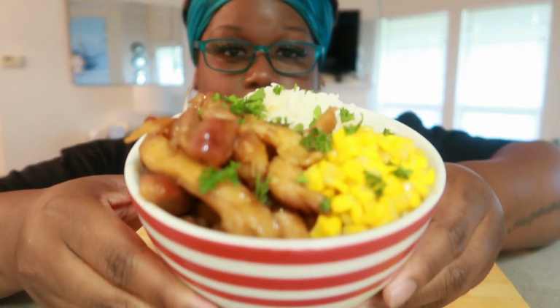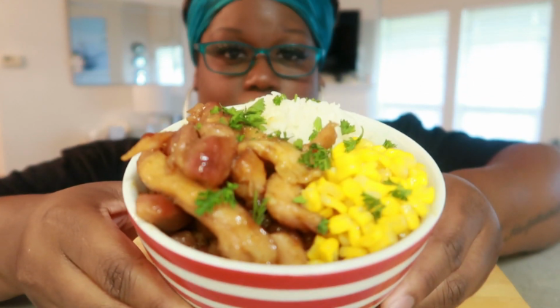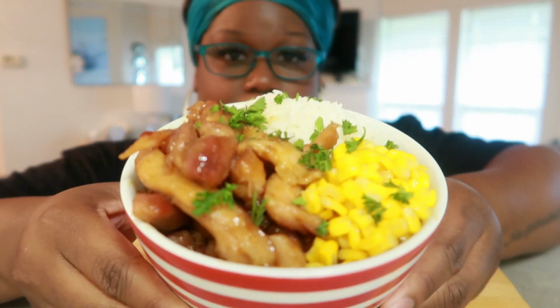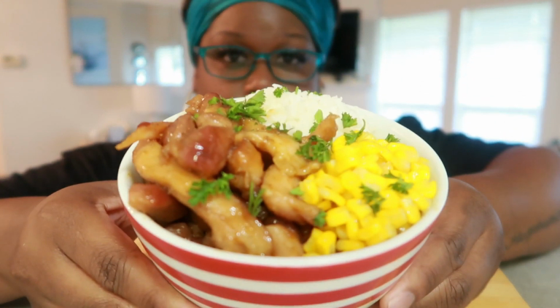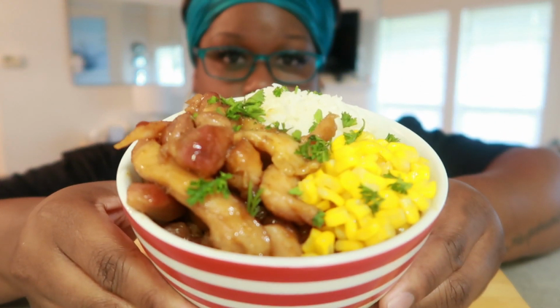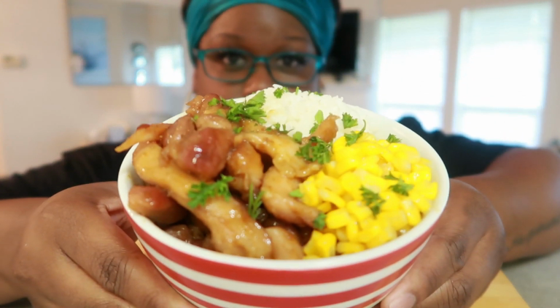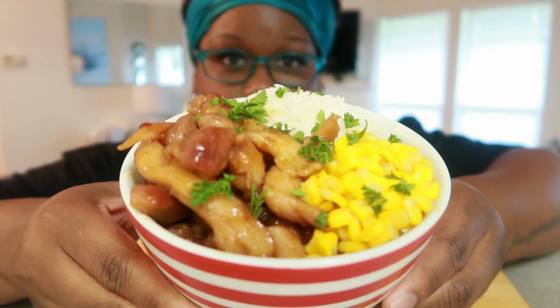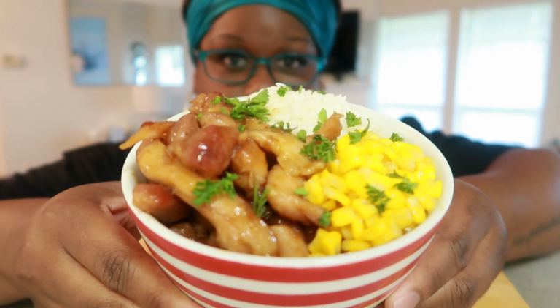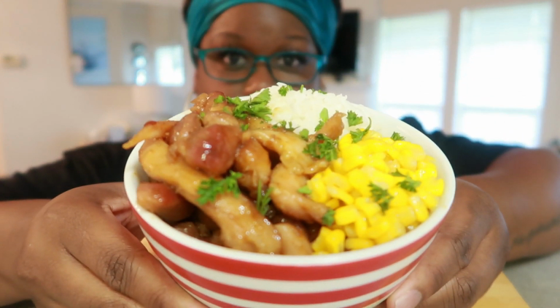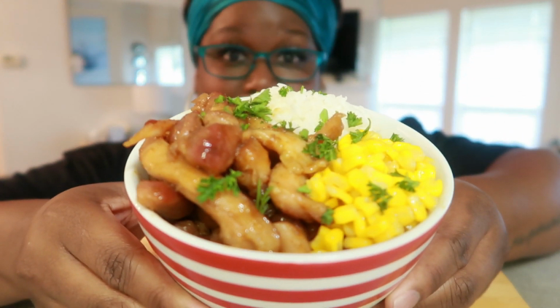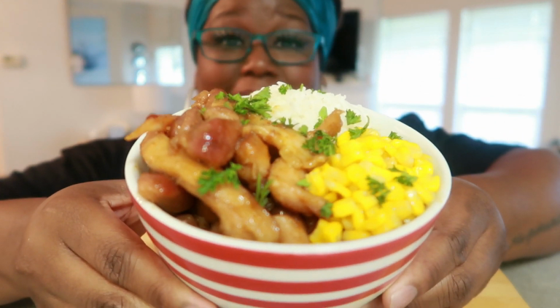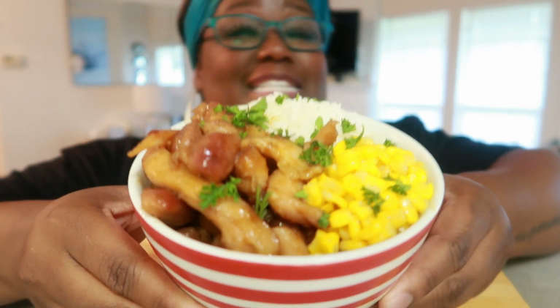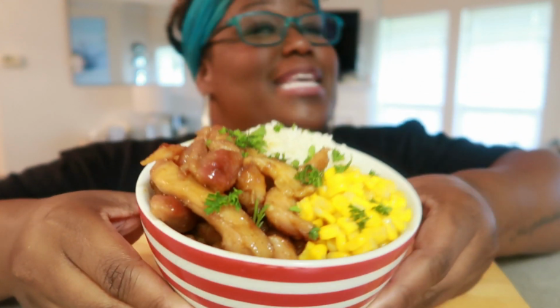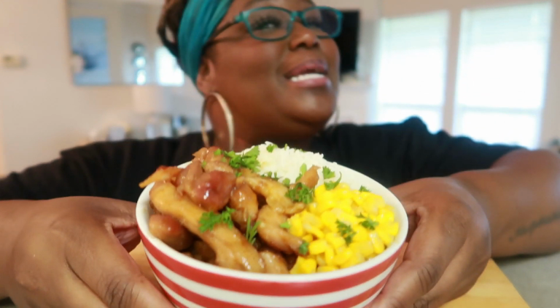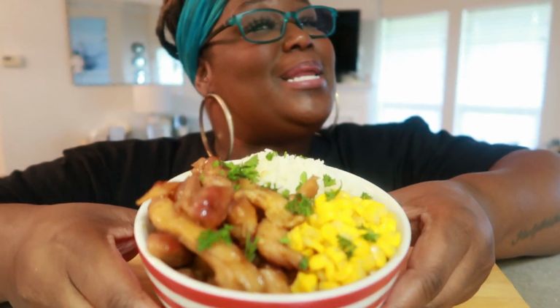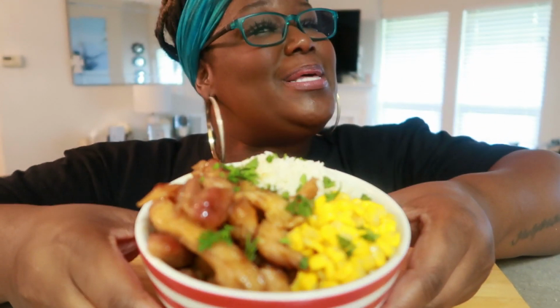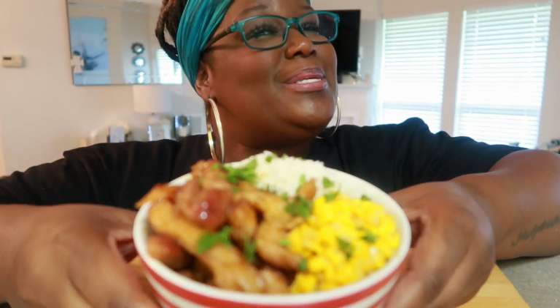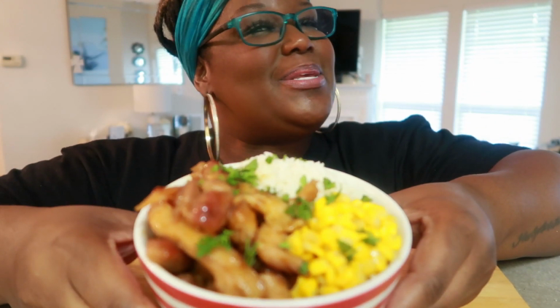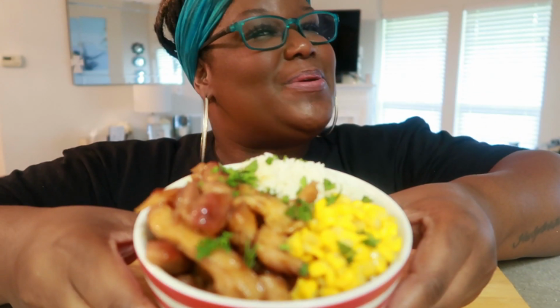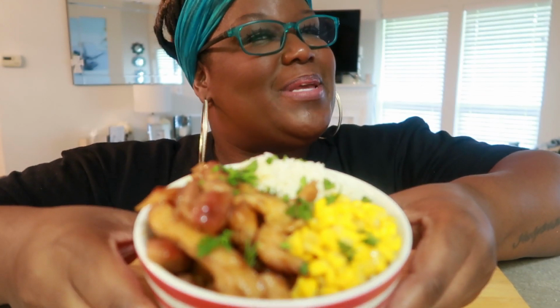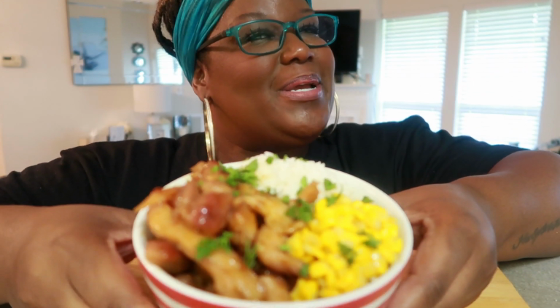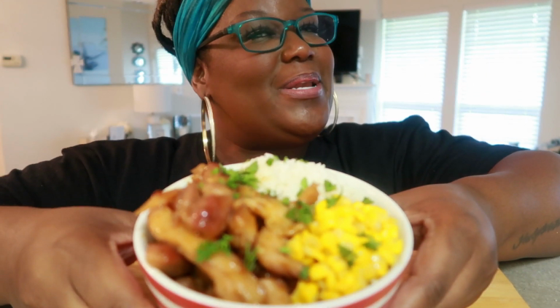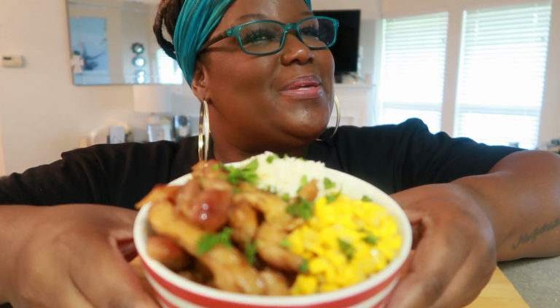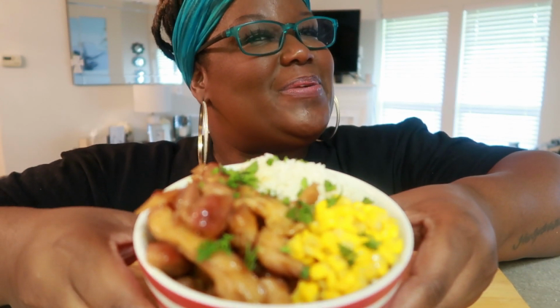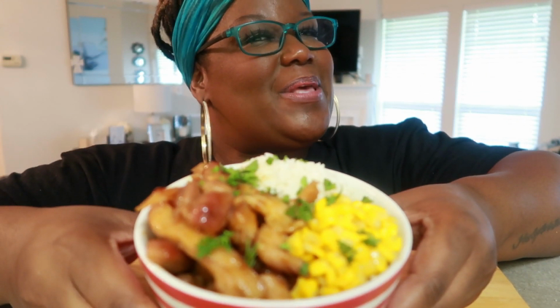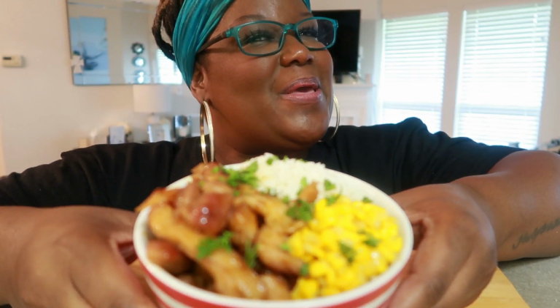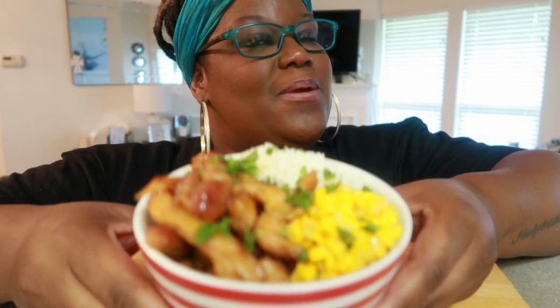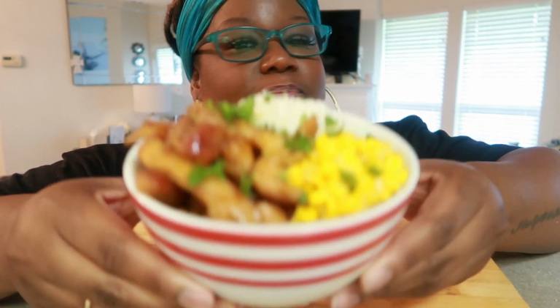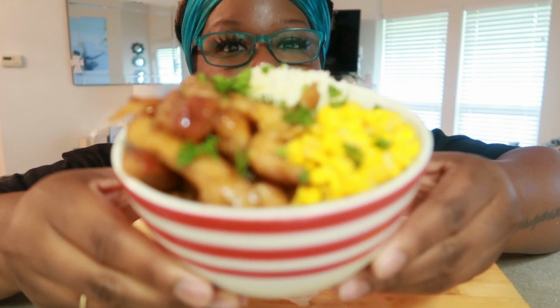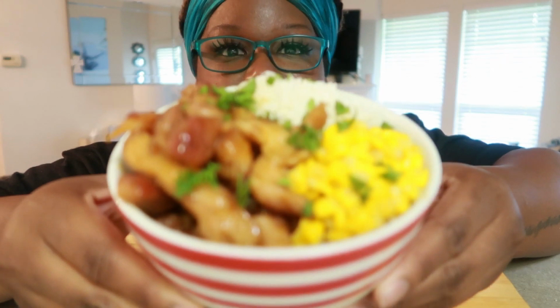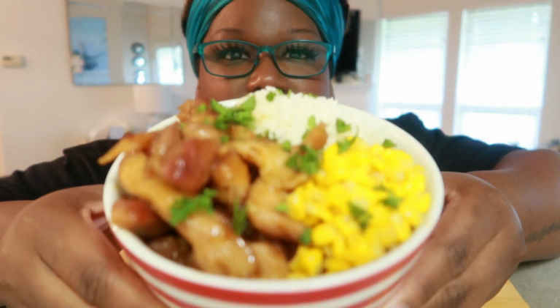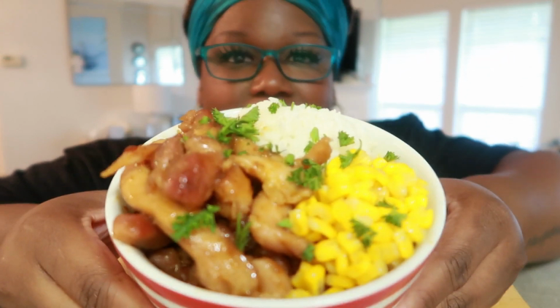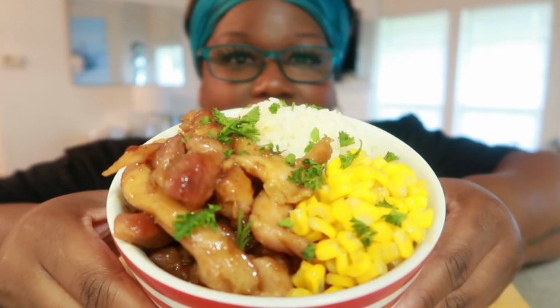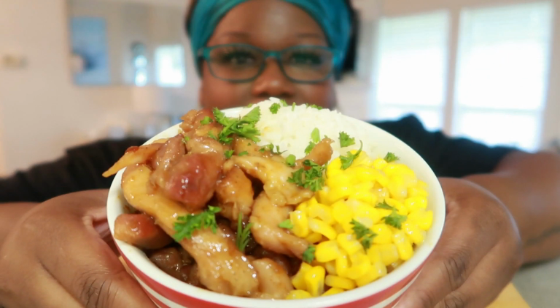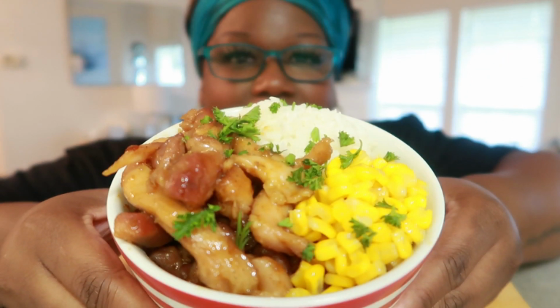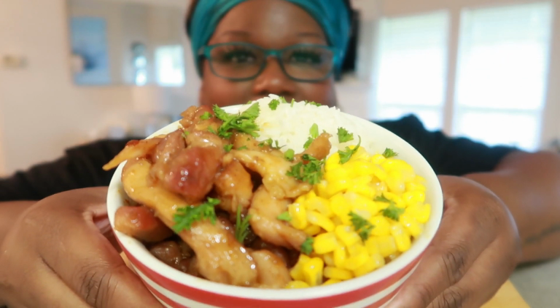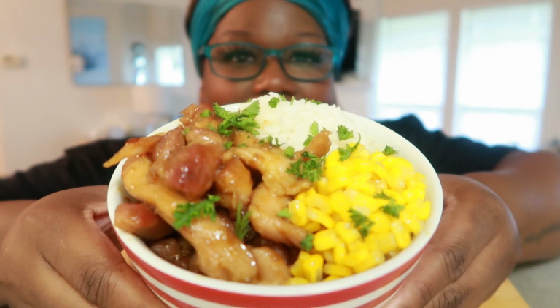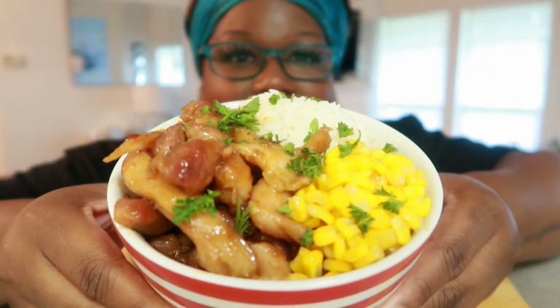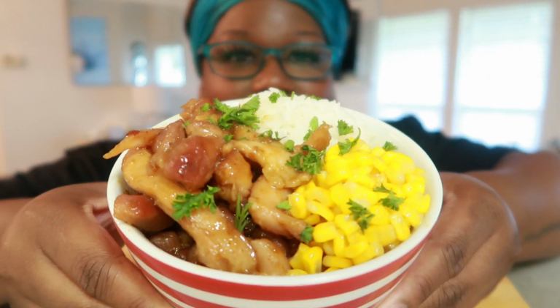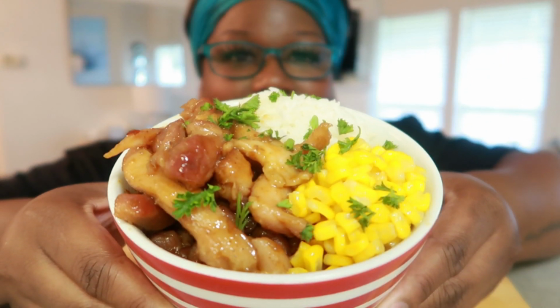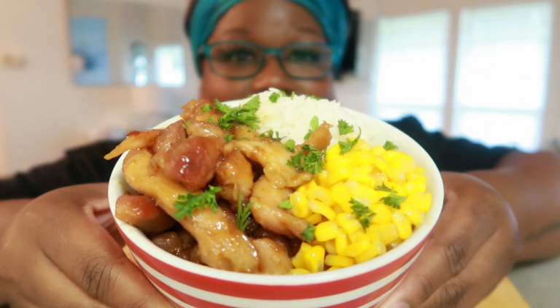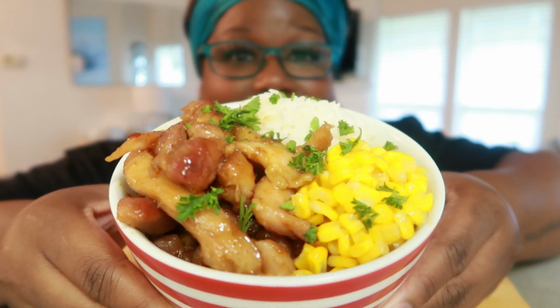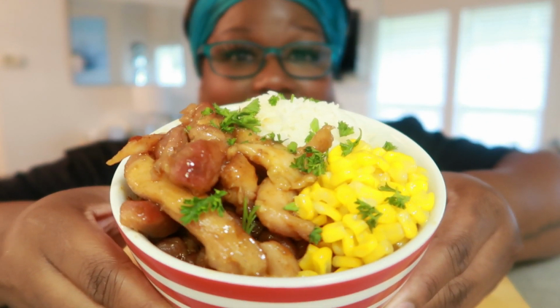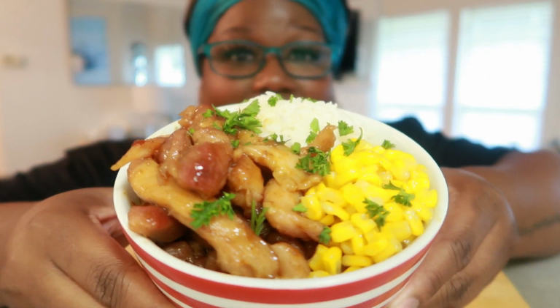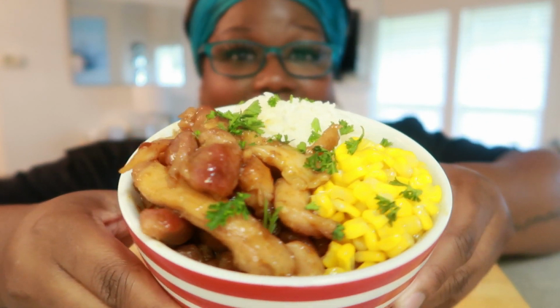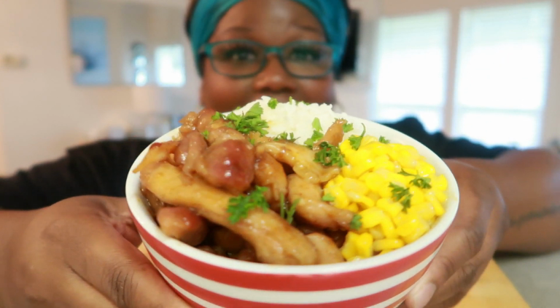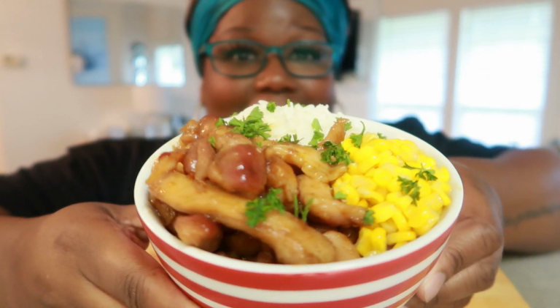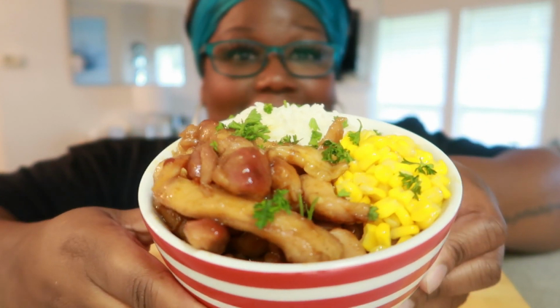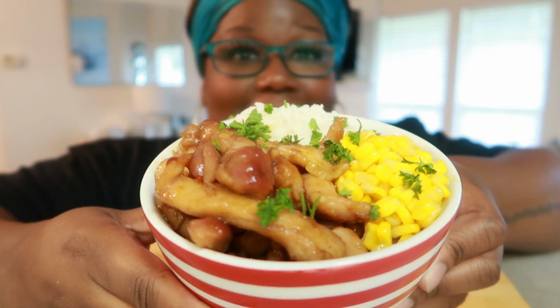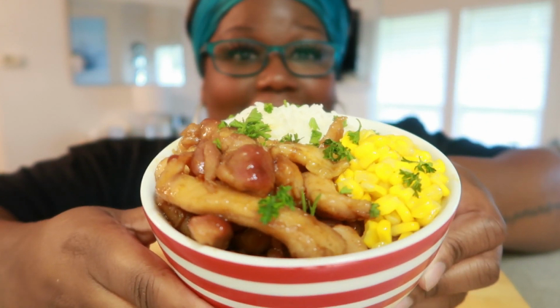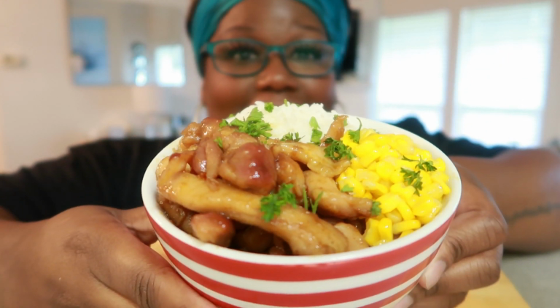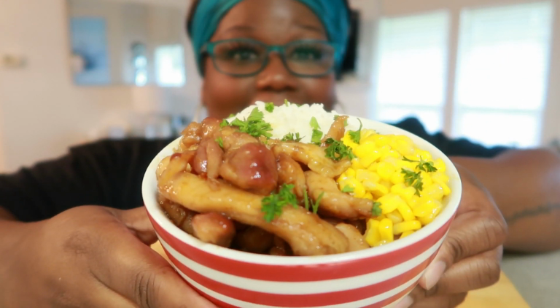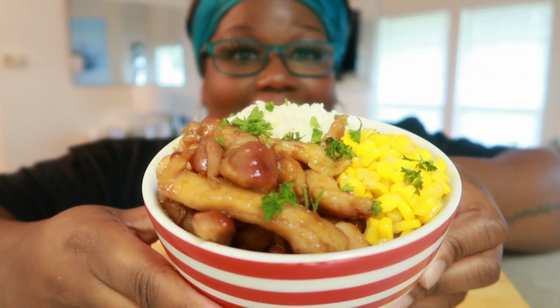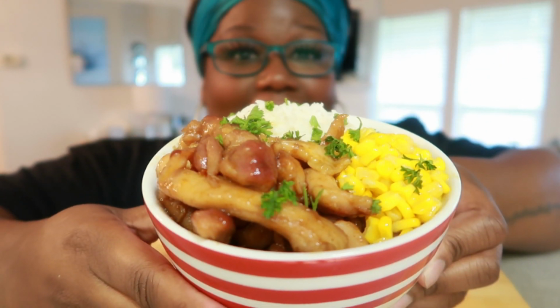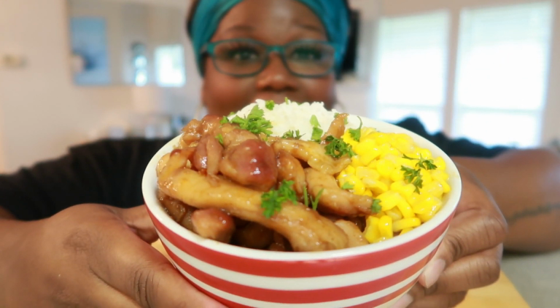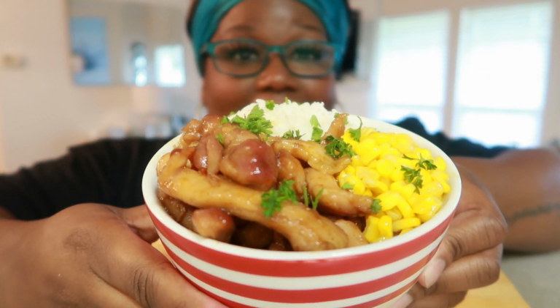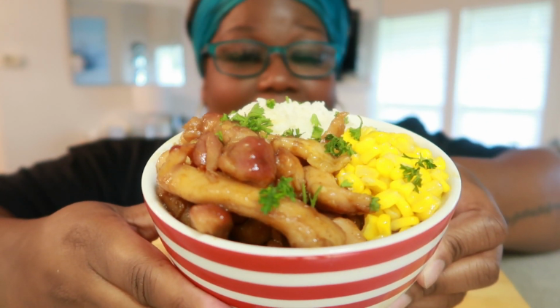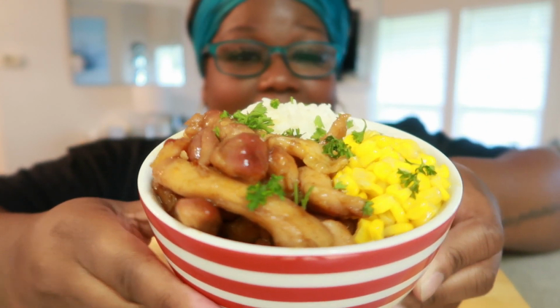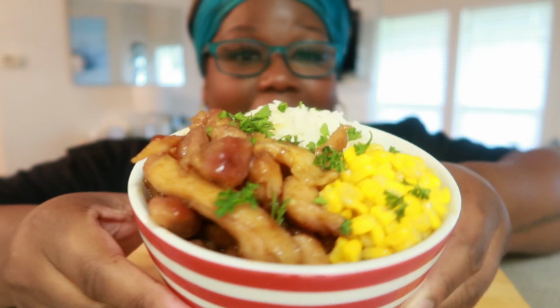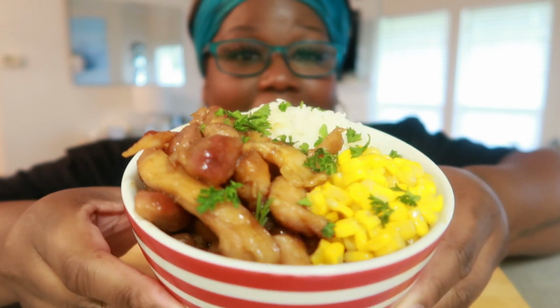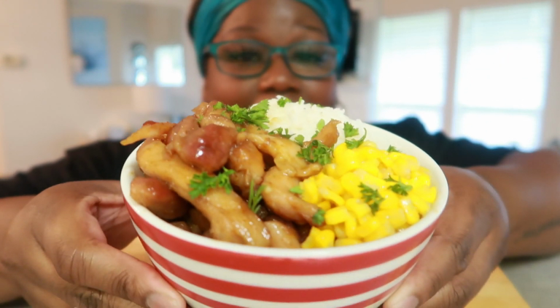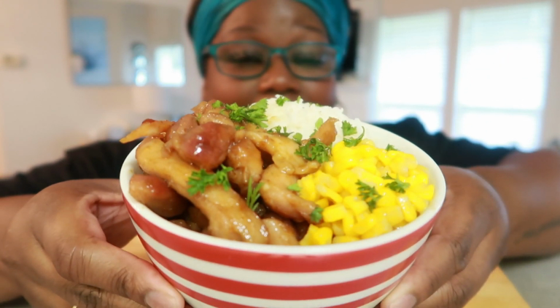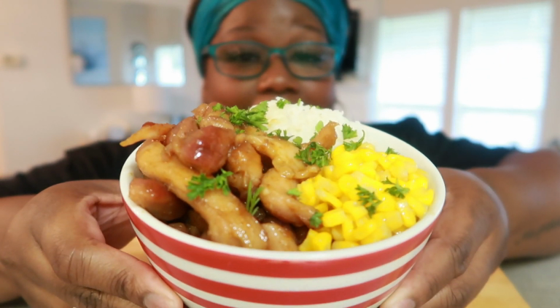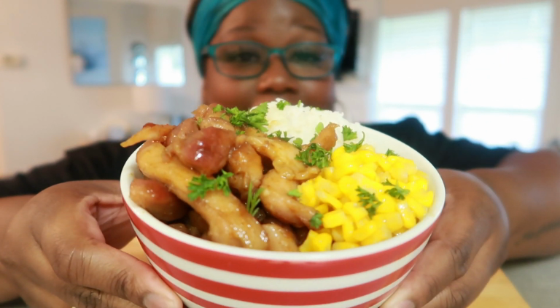Y'all take a closer look, let's get closer and closer. Look at that, guys.